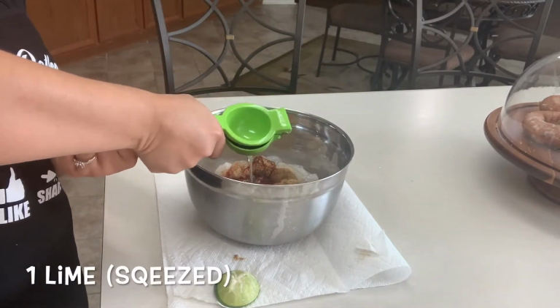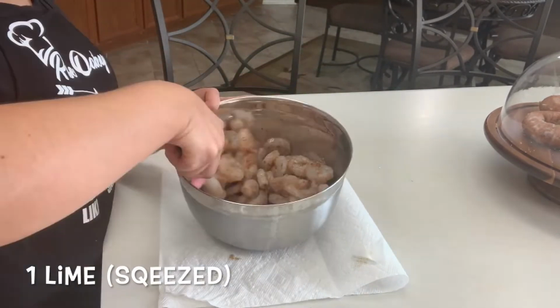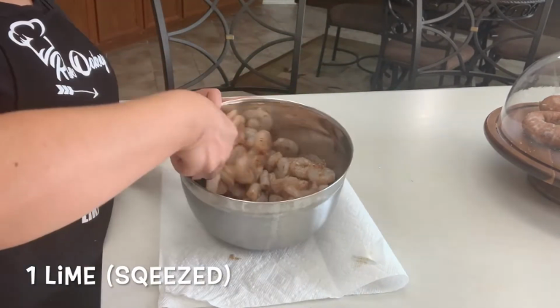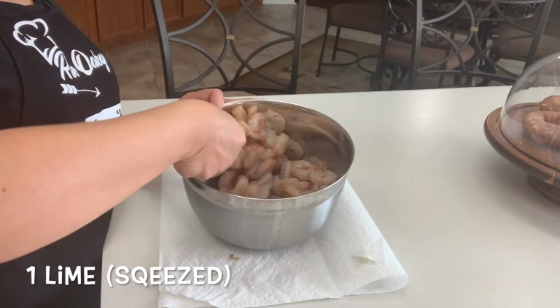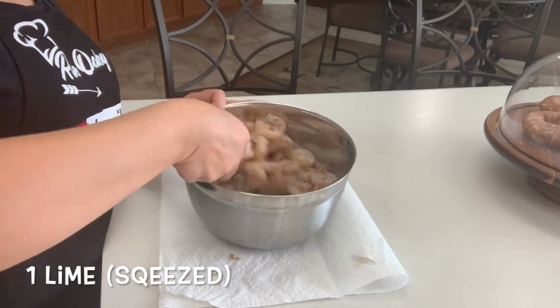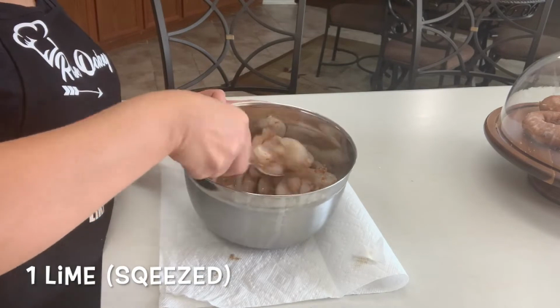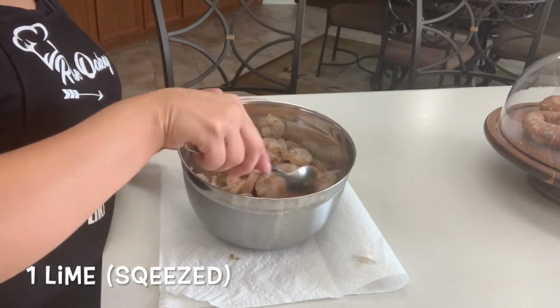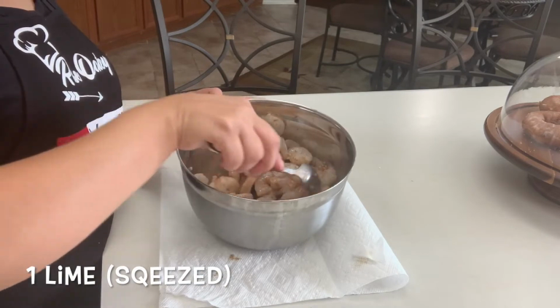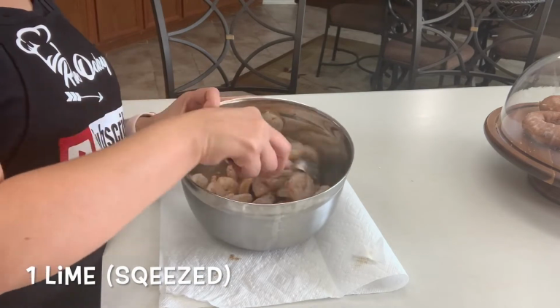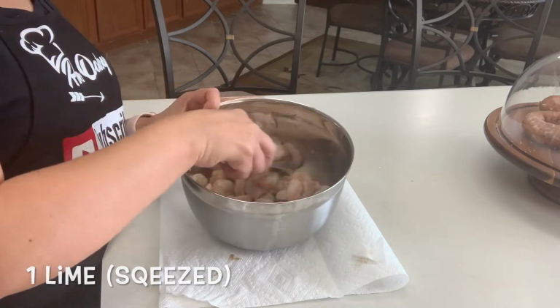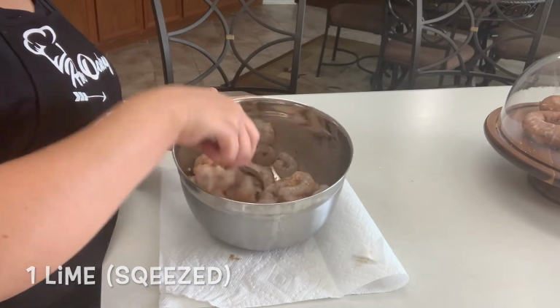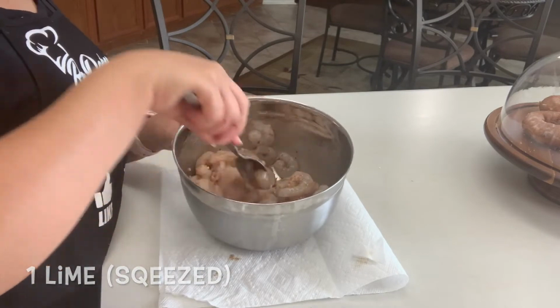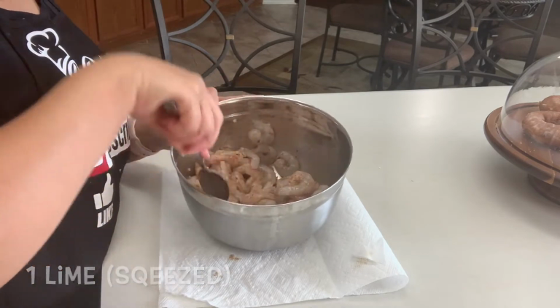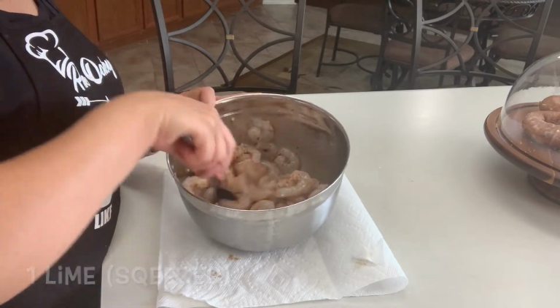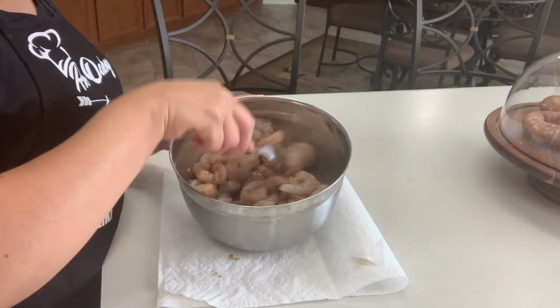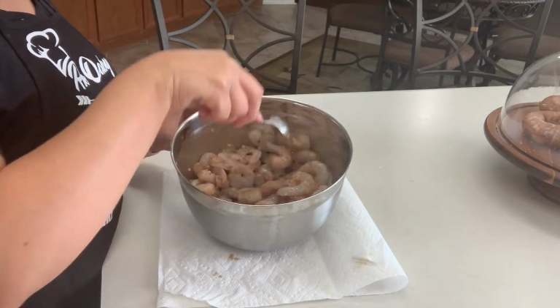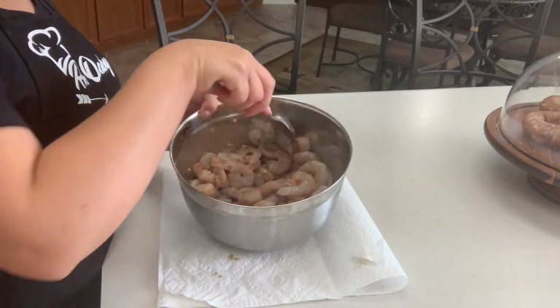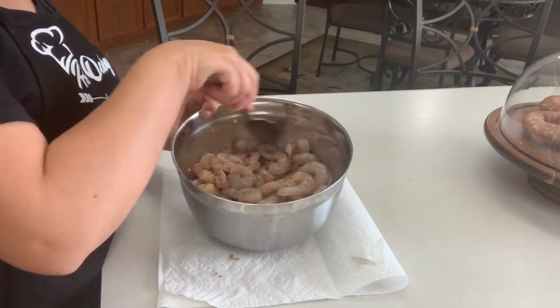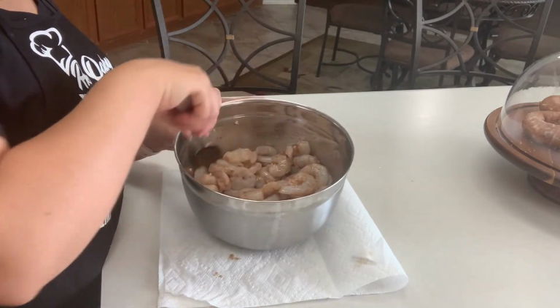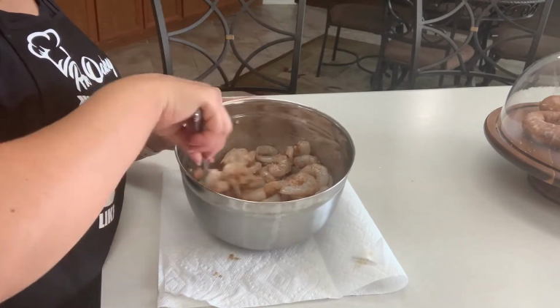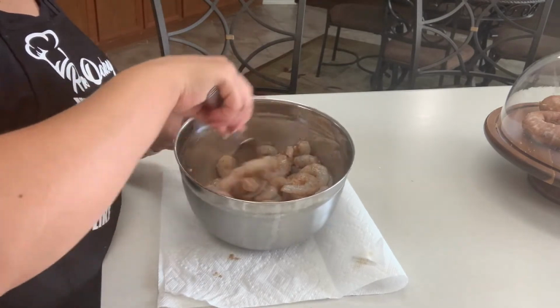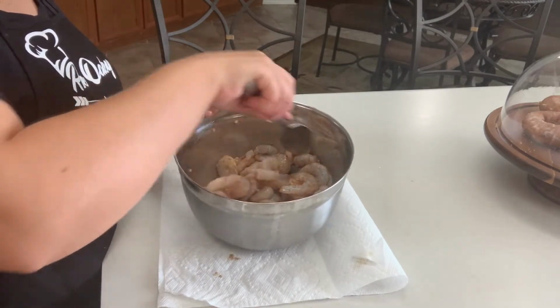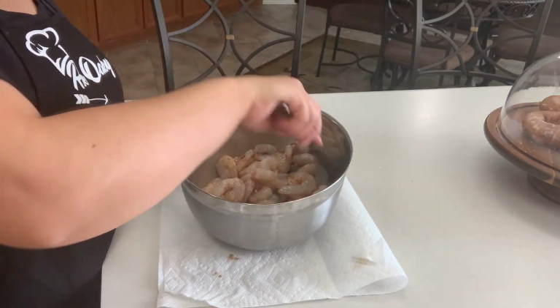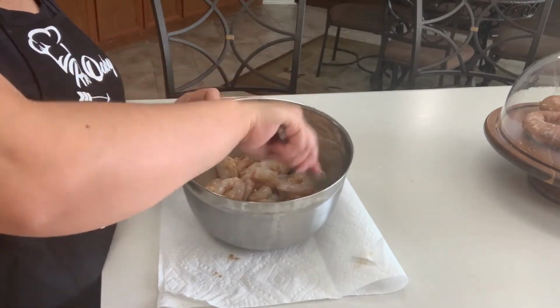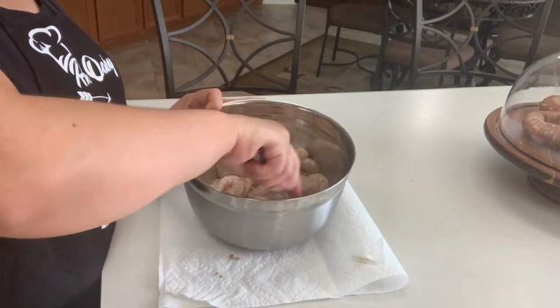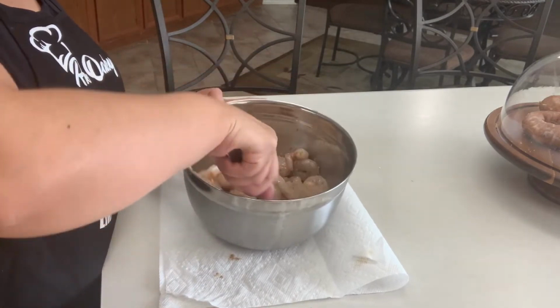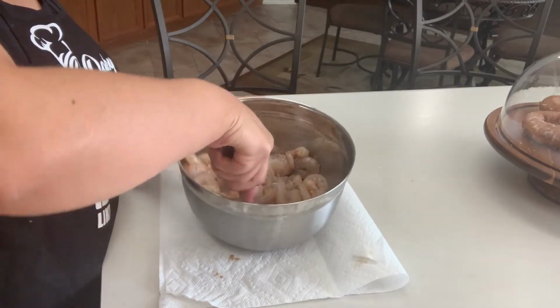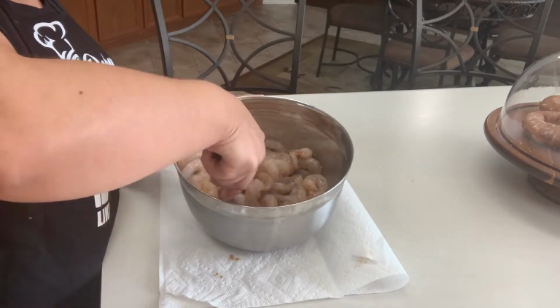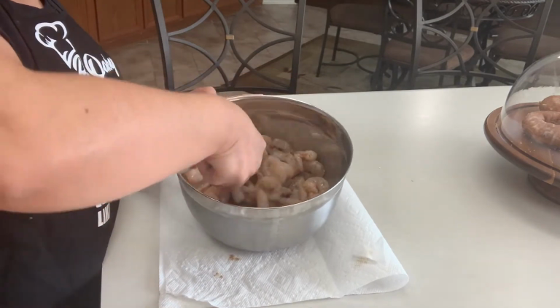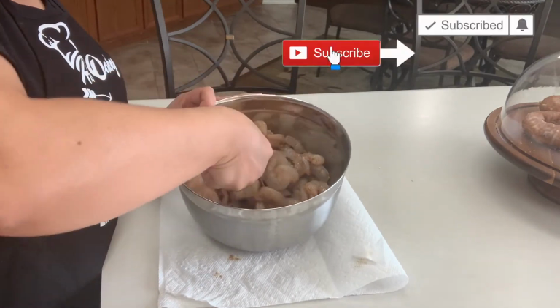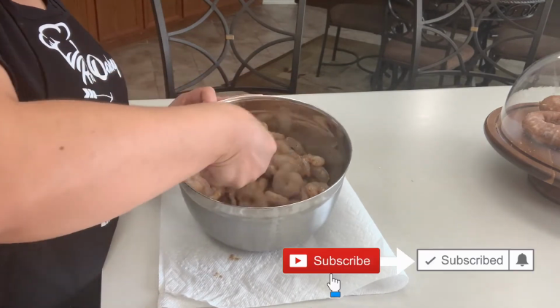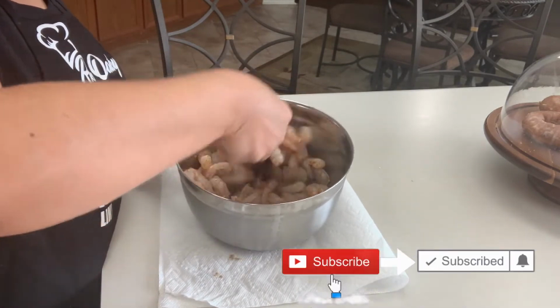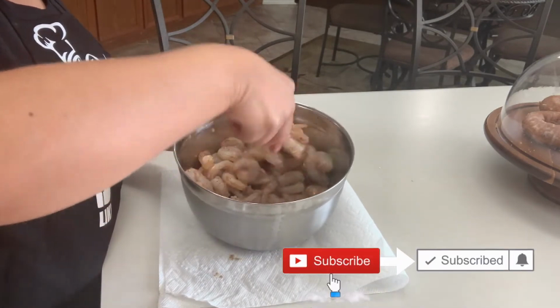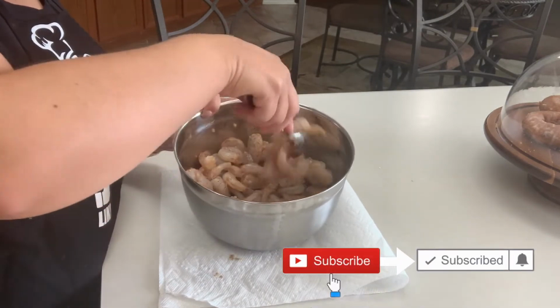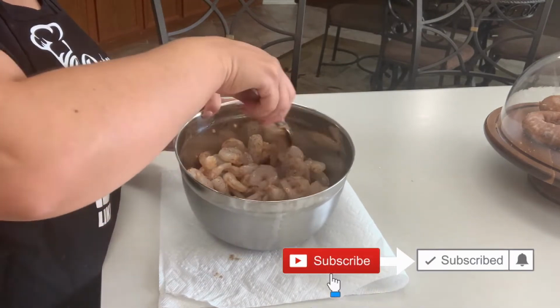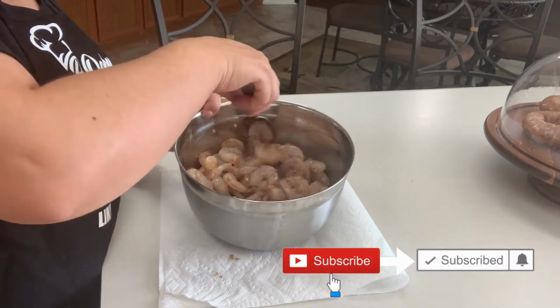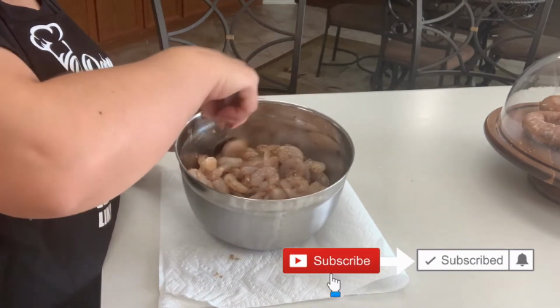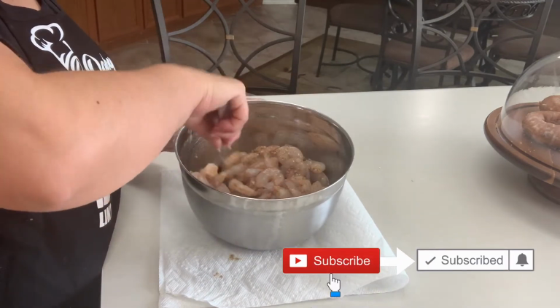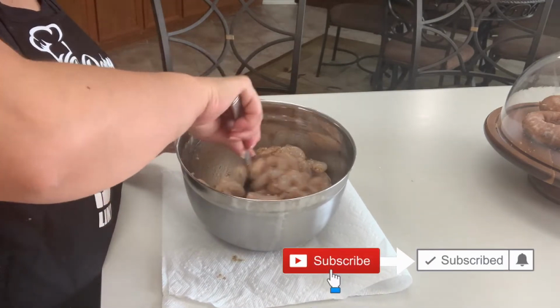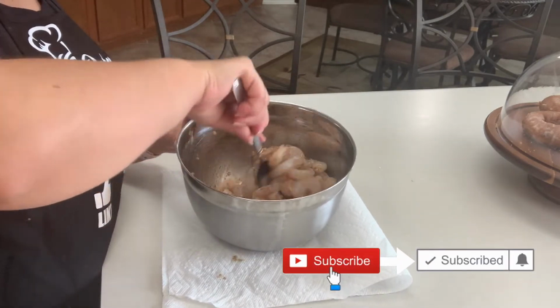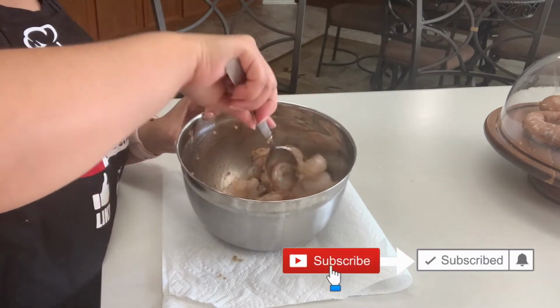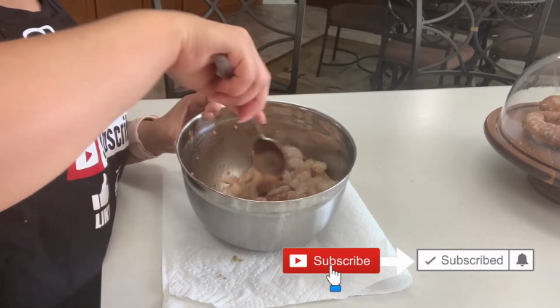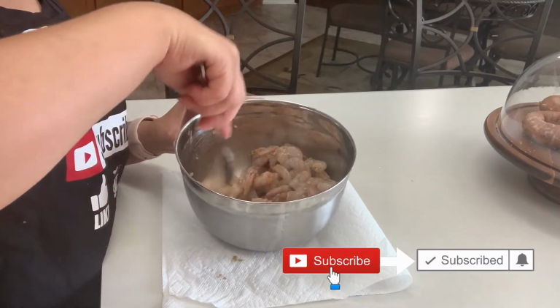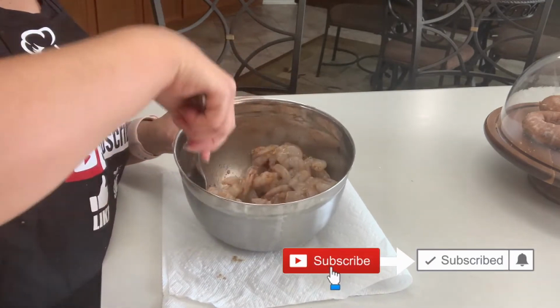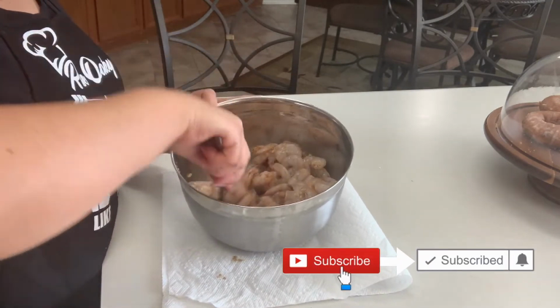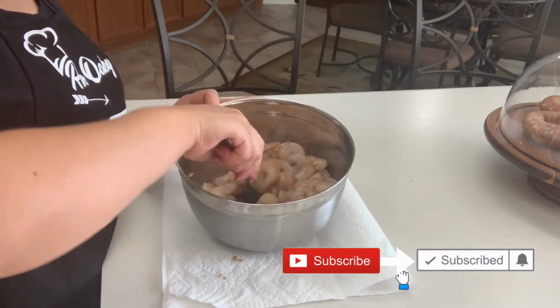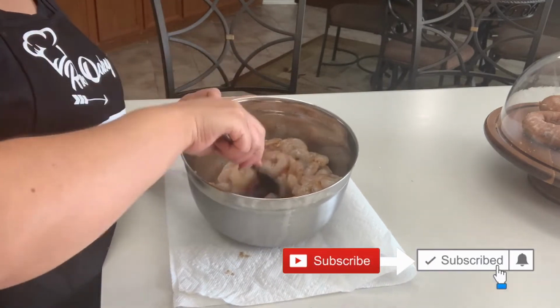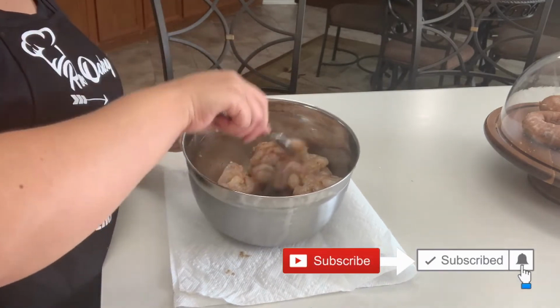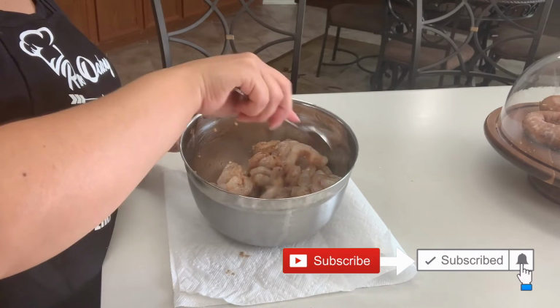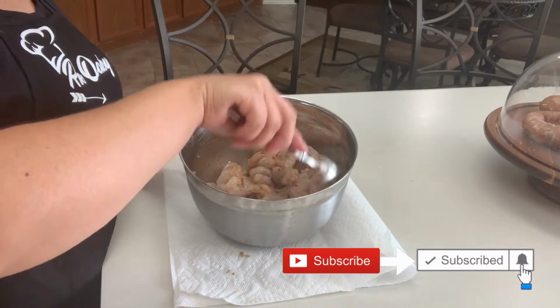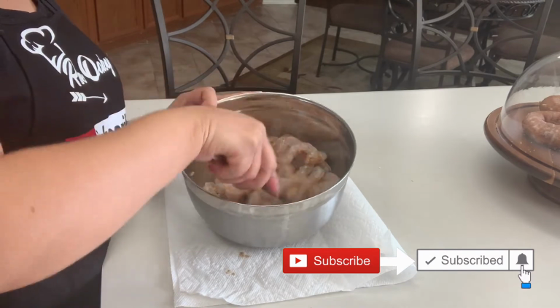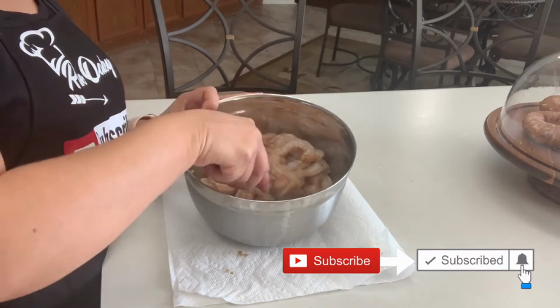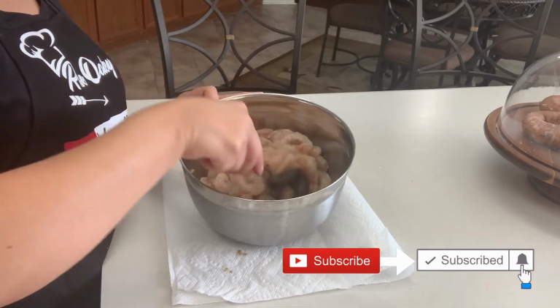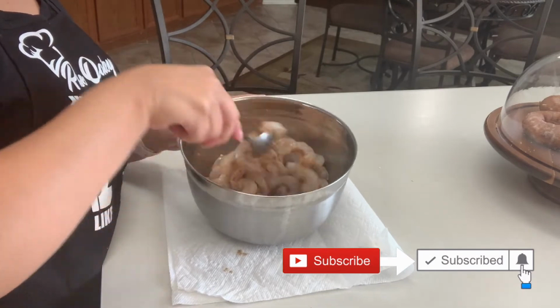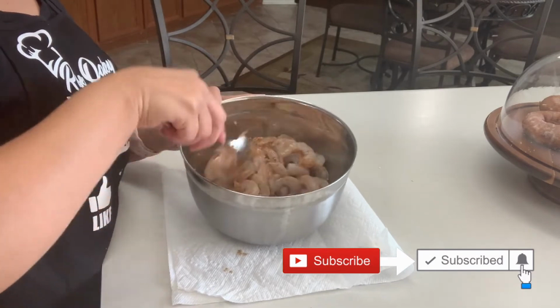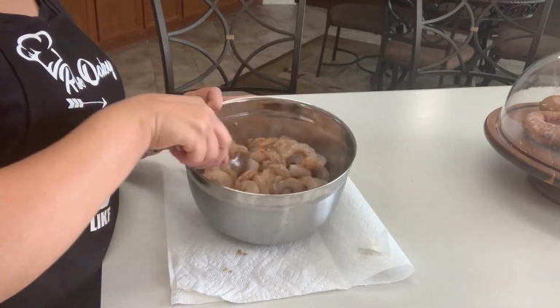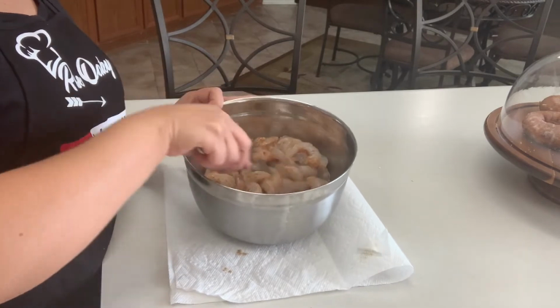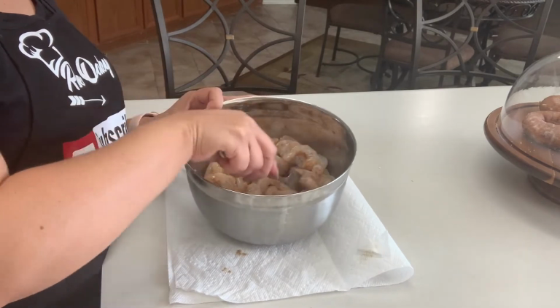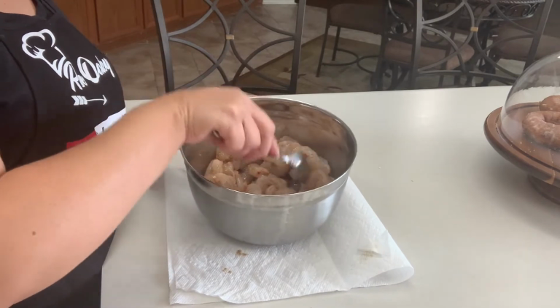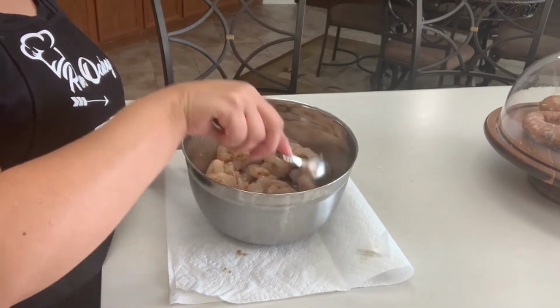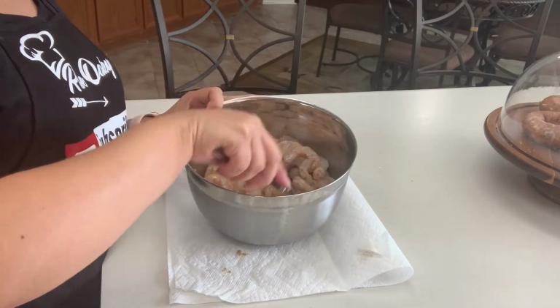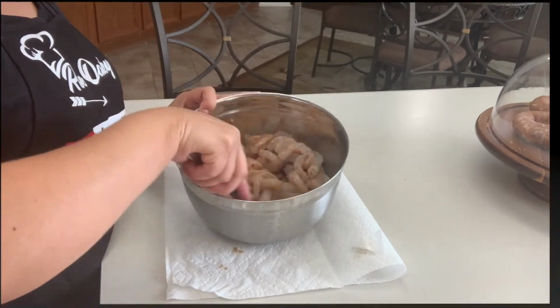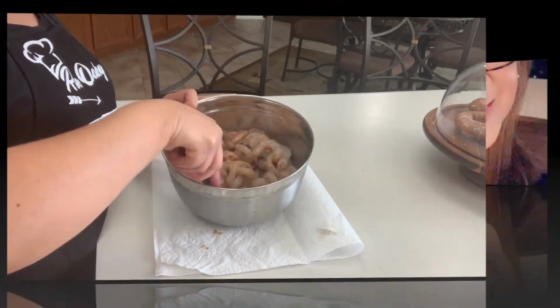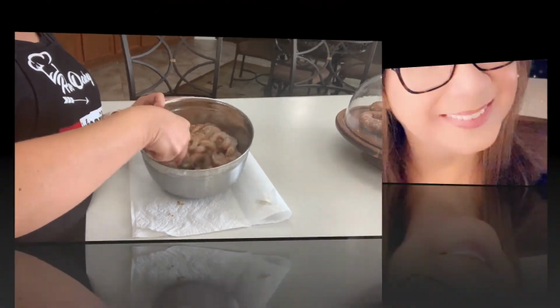We're going to give this a mix making sure all of our shrimp is covered in our spices. We'll let this marinate while we make our sauce.